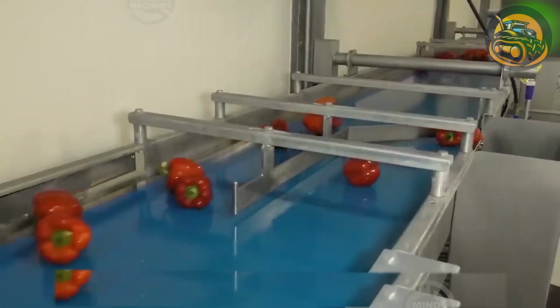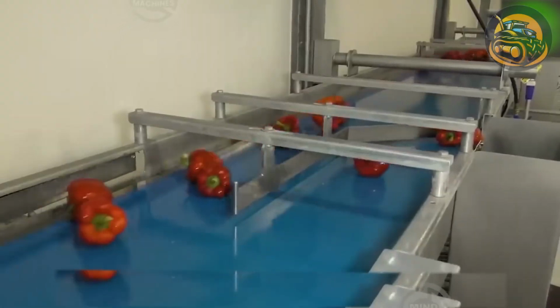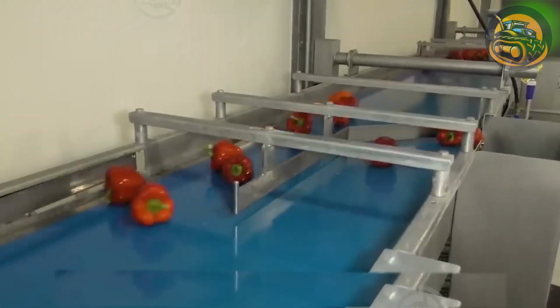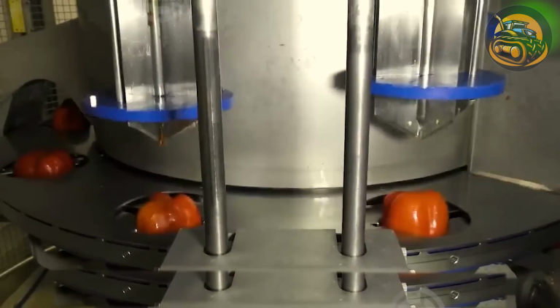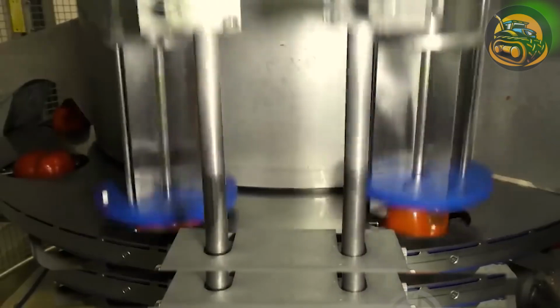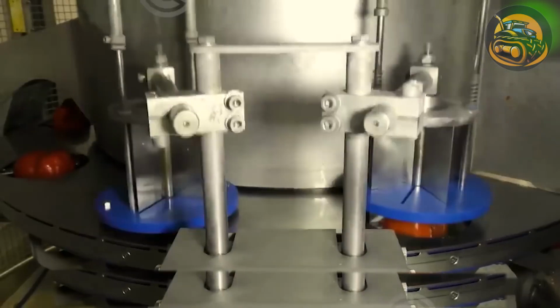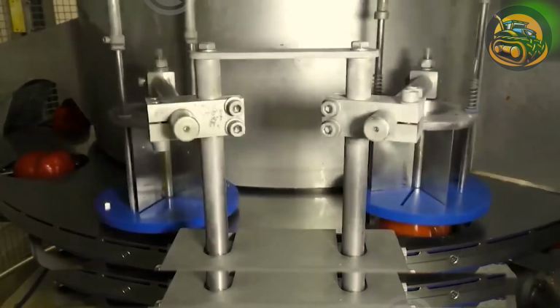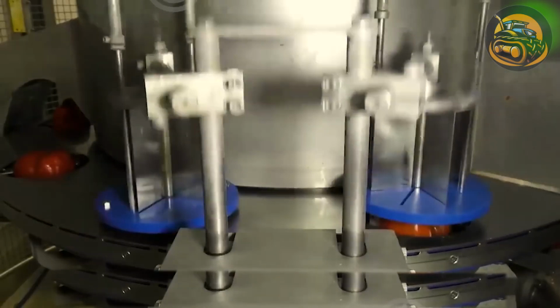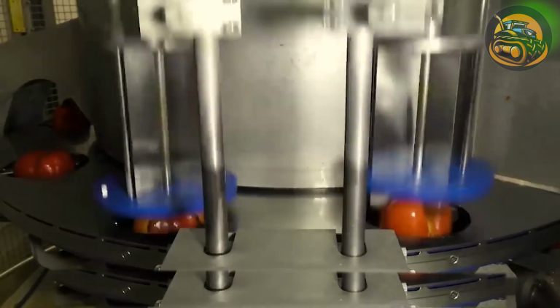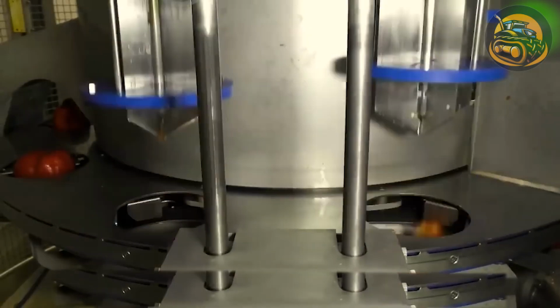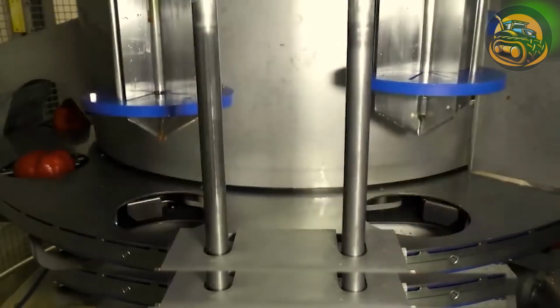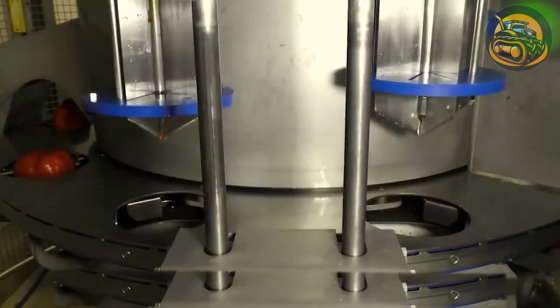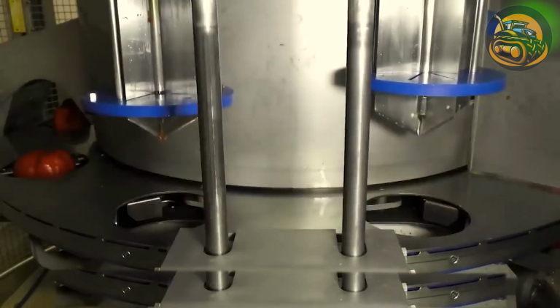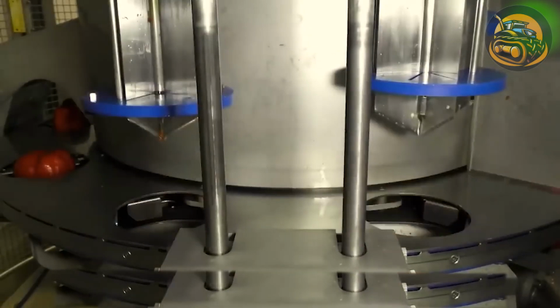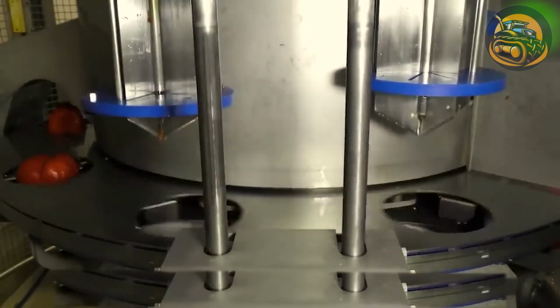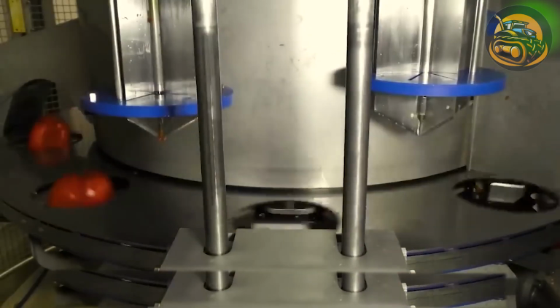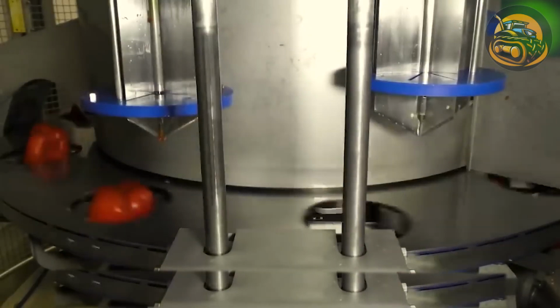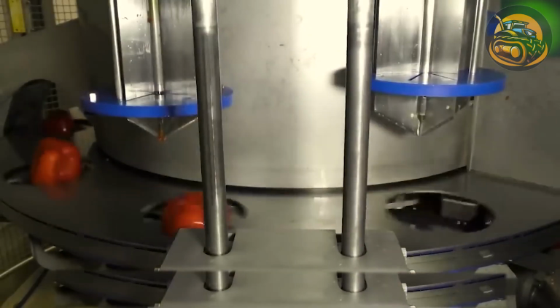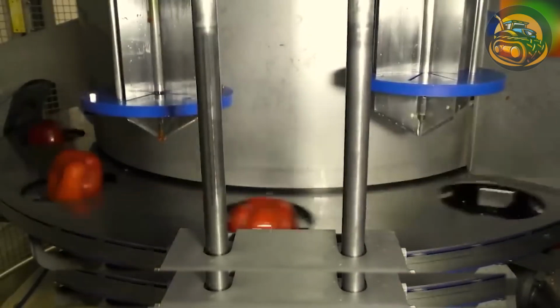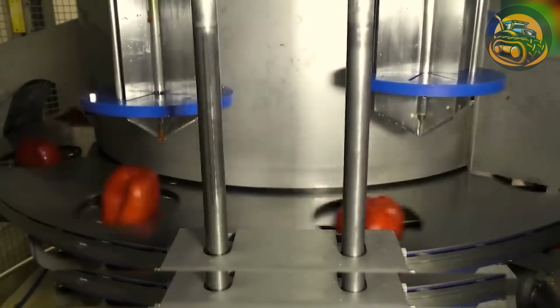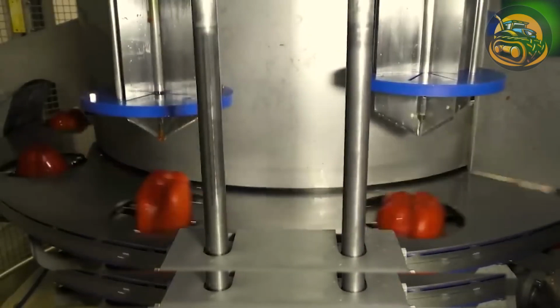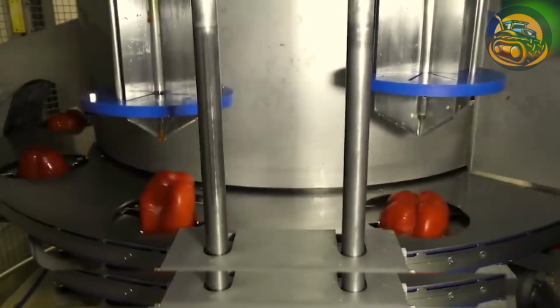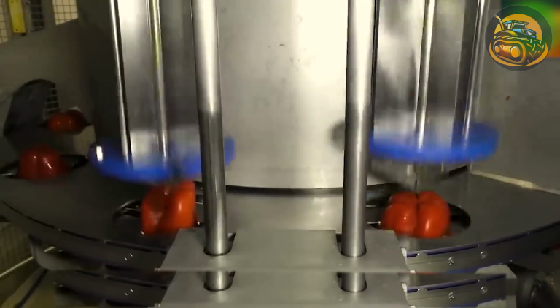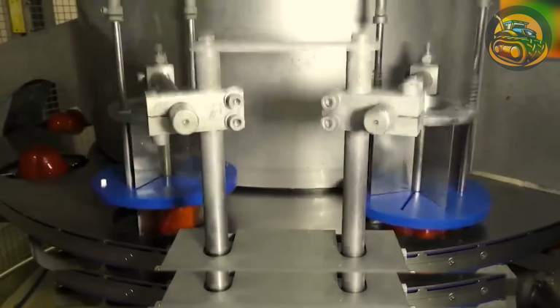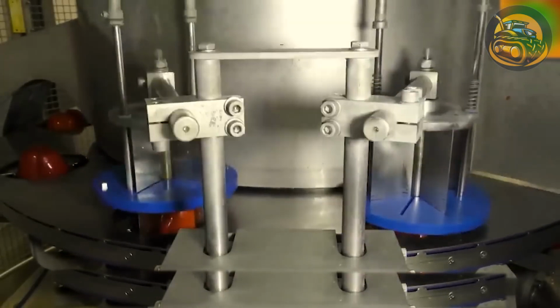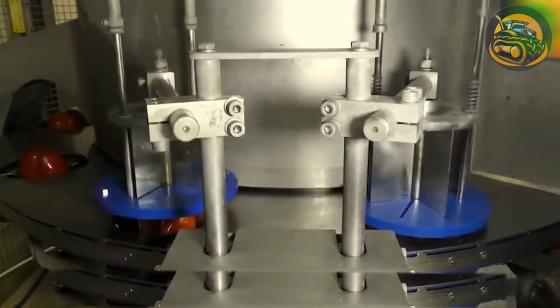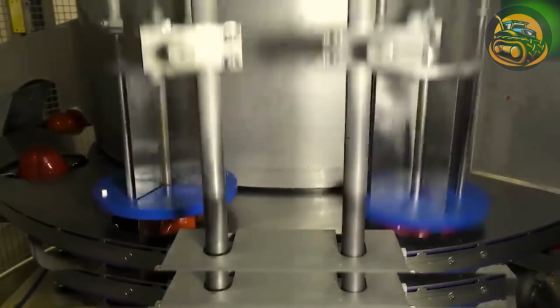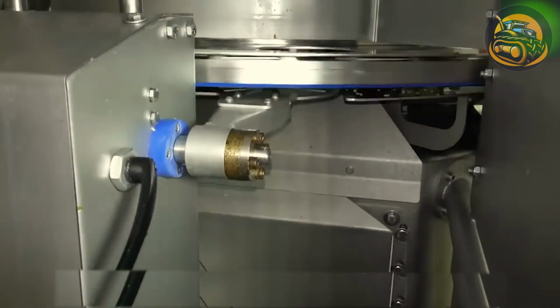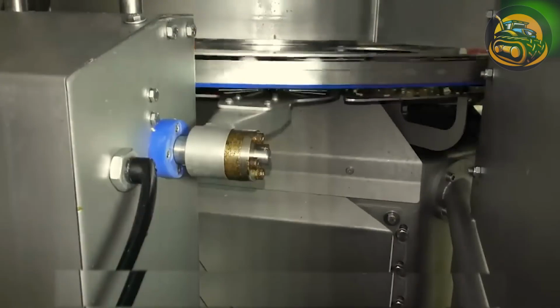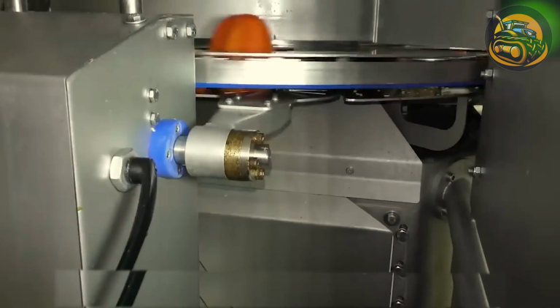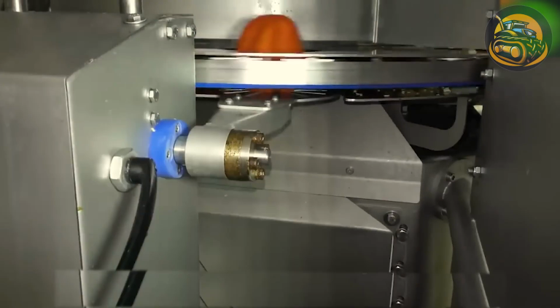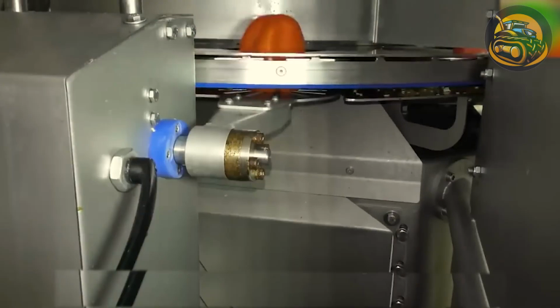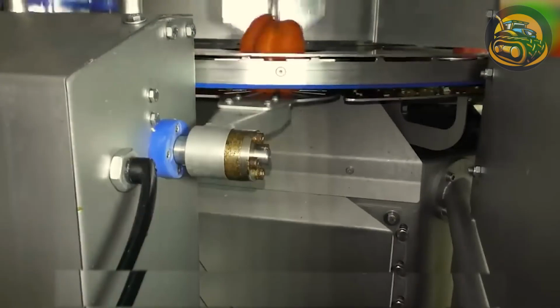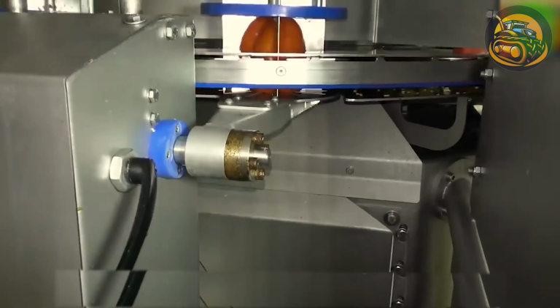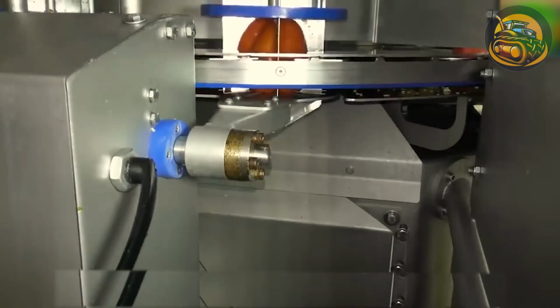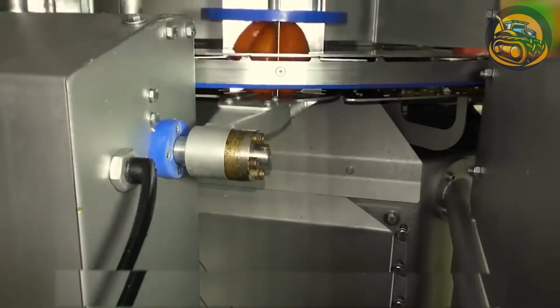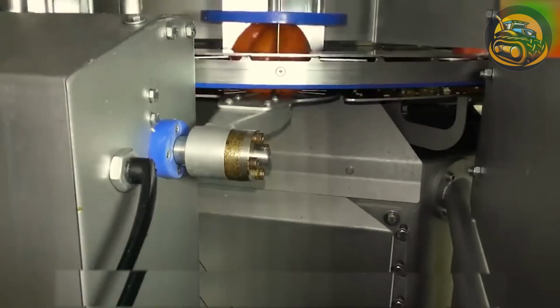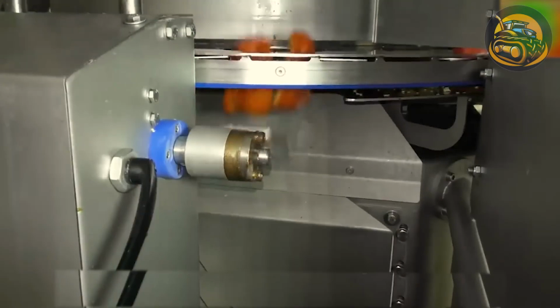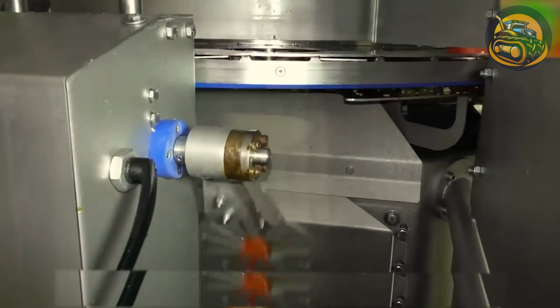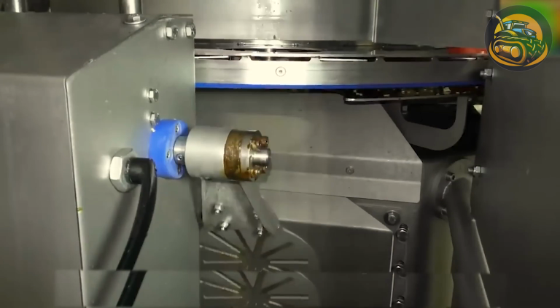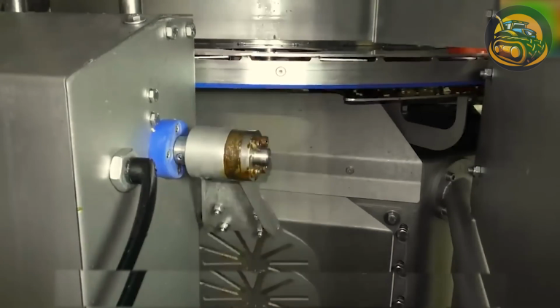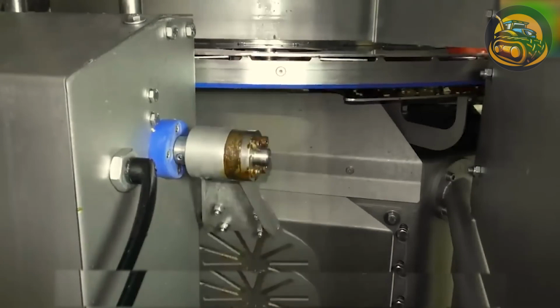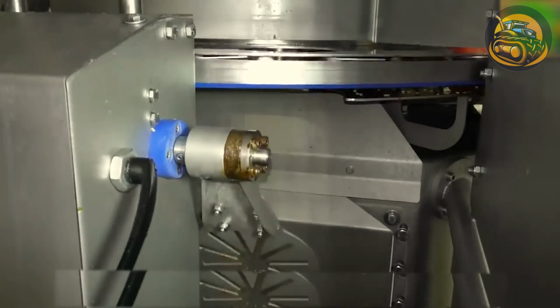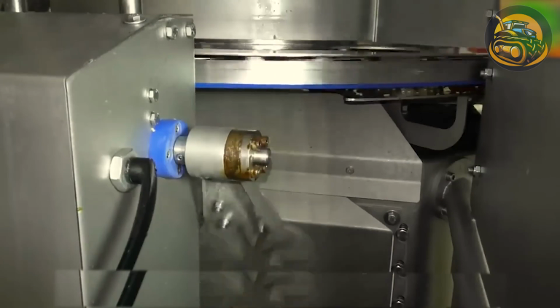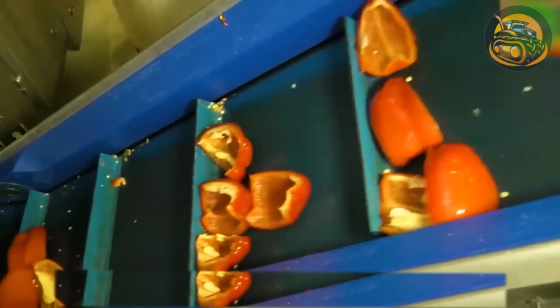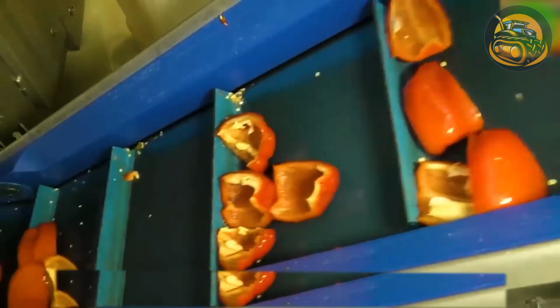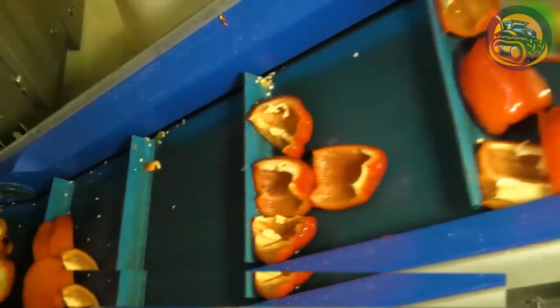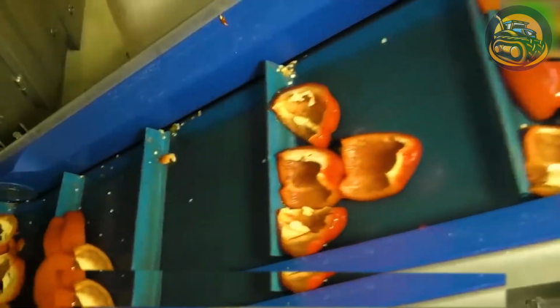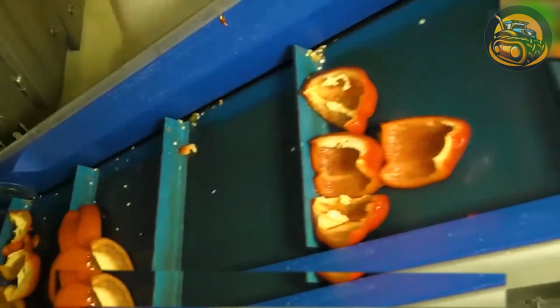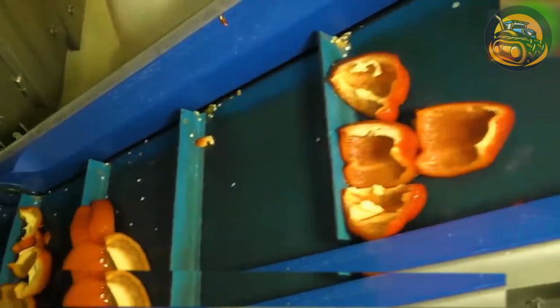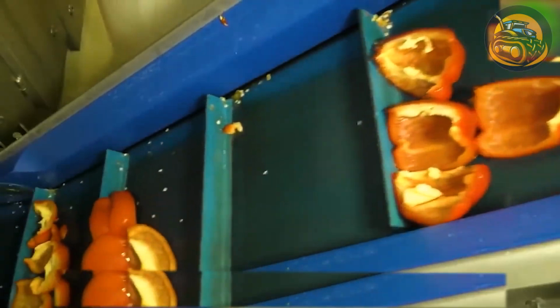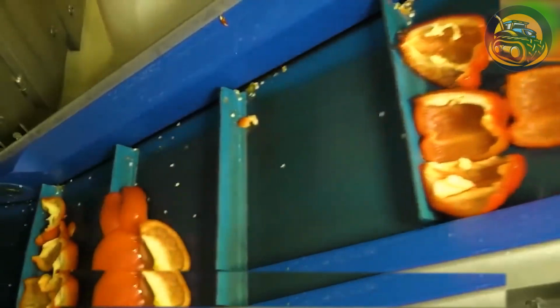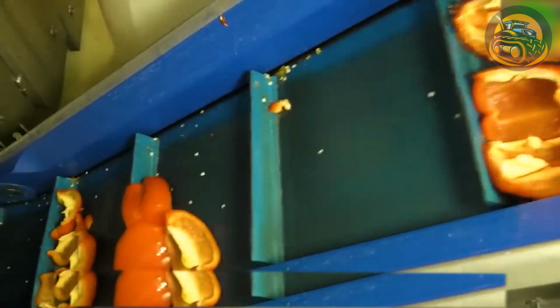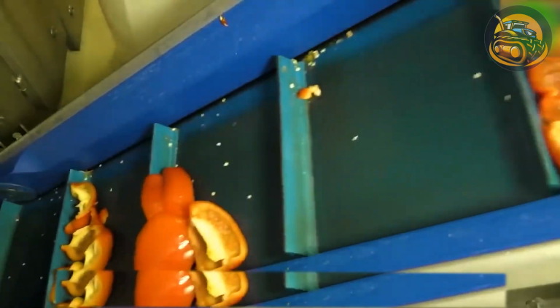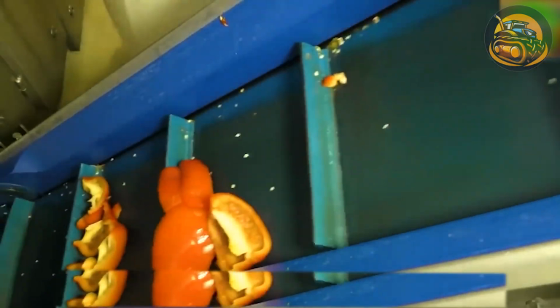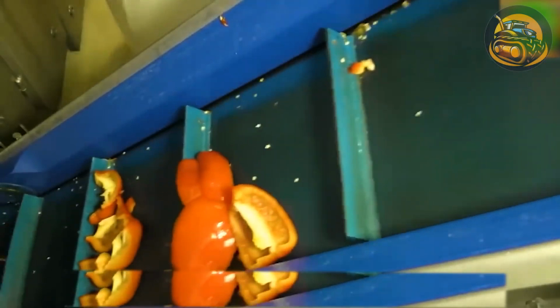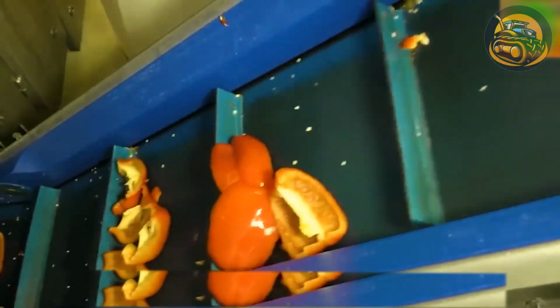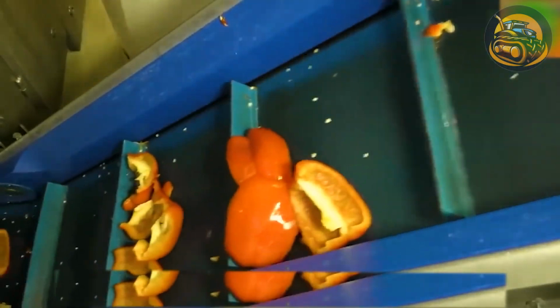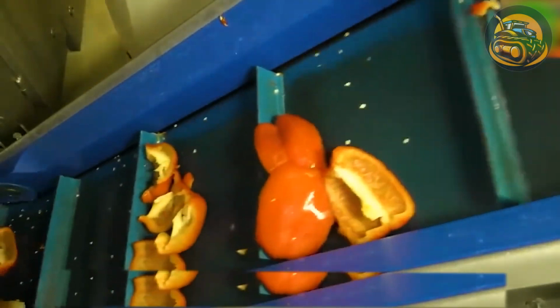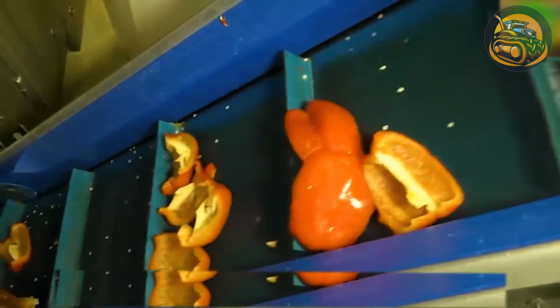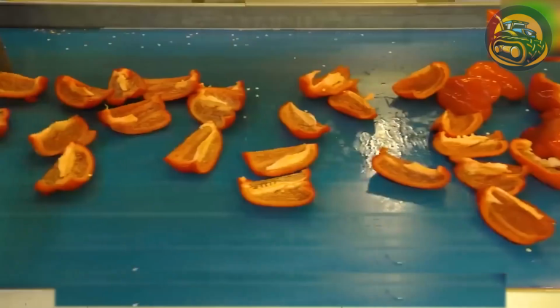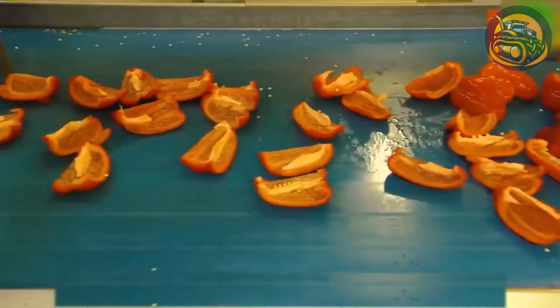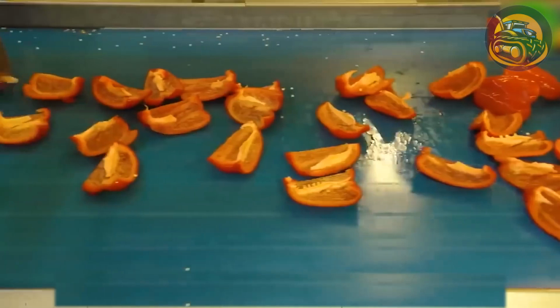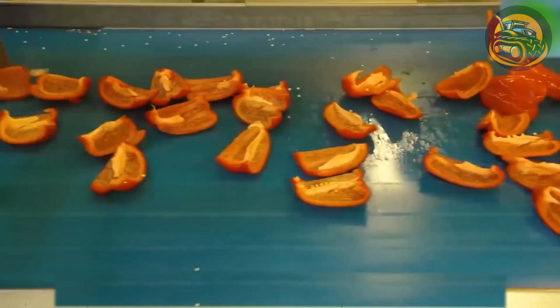The bell peppers are thoroughly cleaned, having their stems removed and sliced up into pieces thanks to this automated conveyor belt.